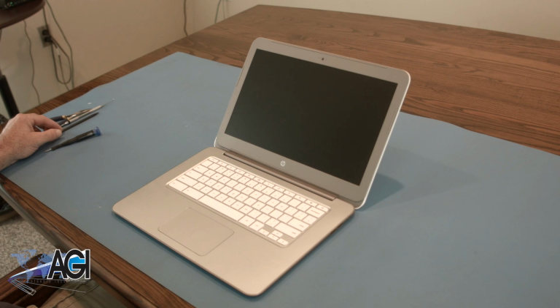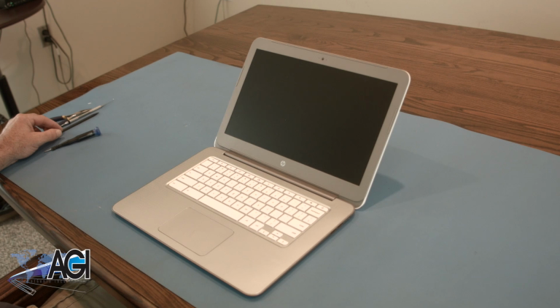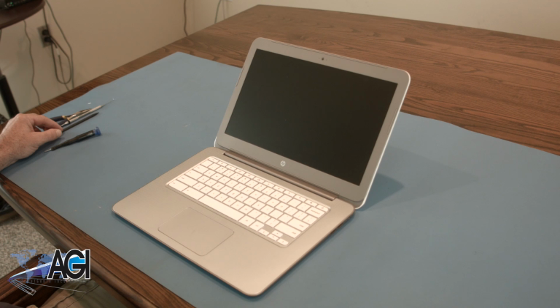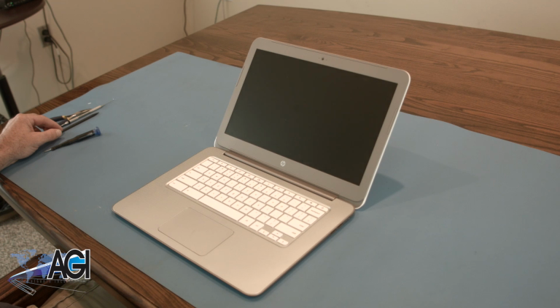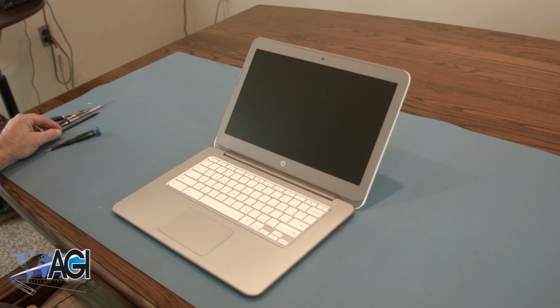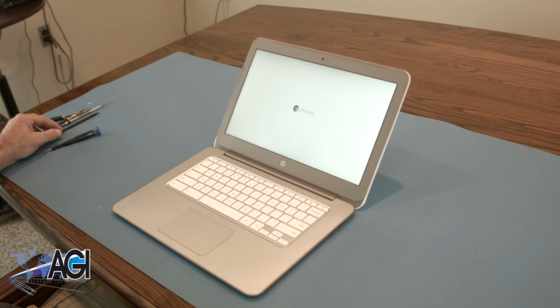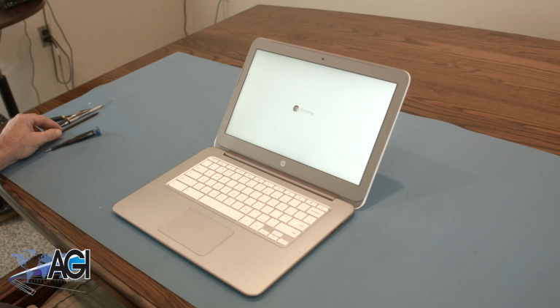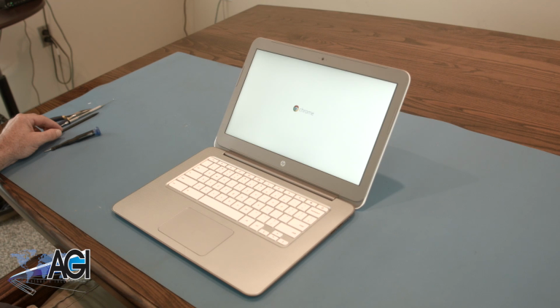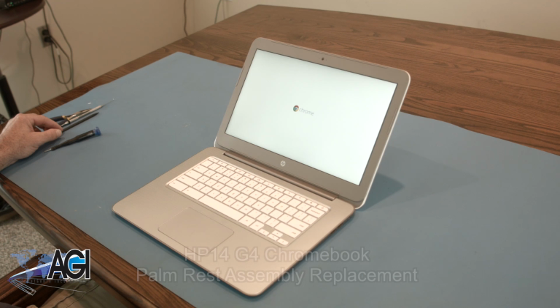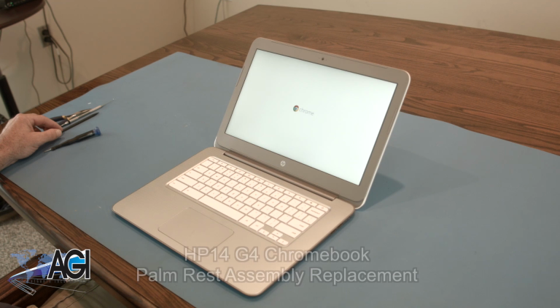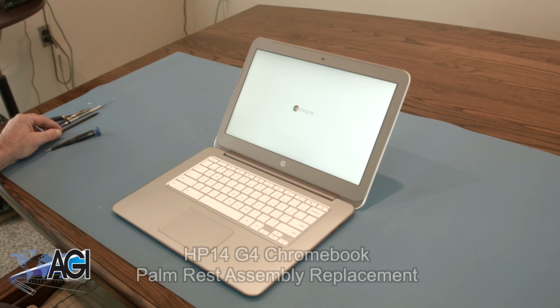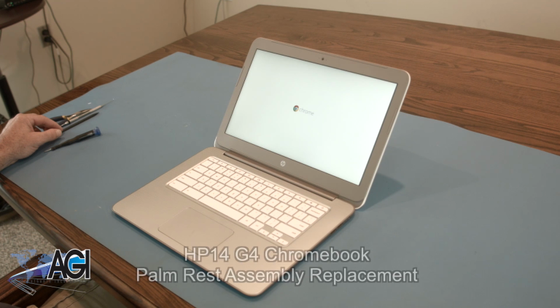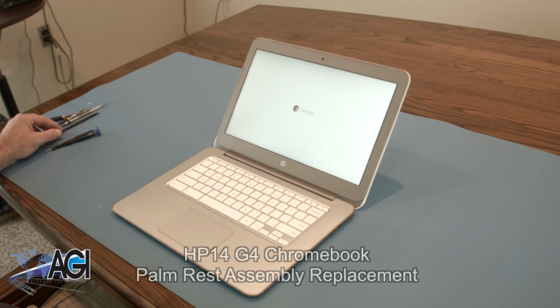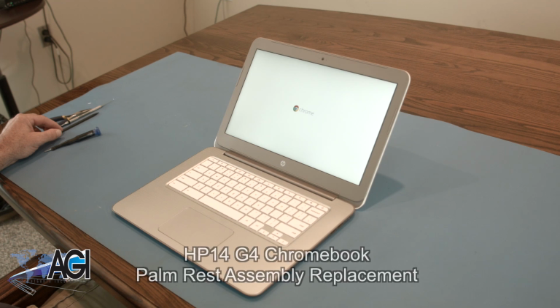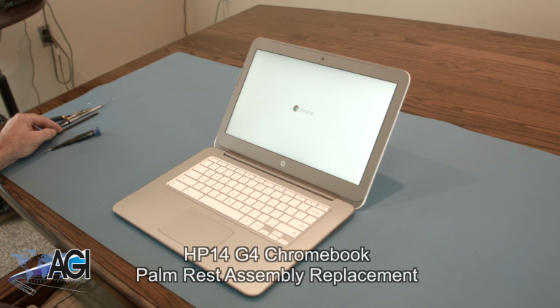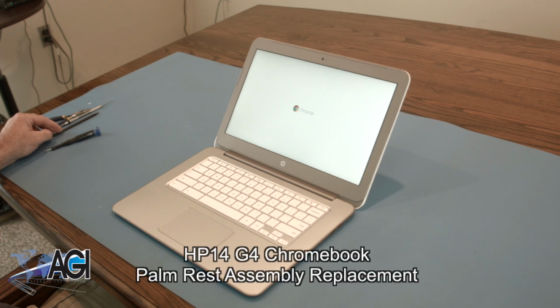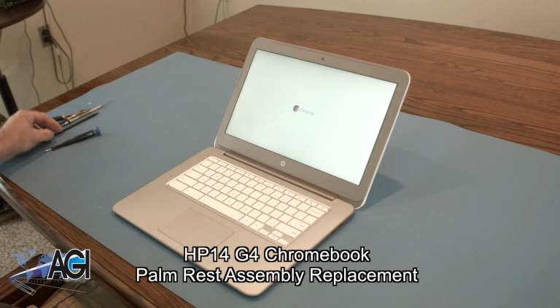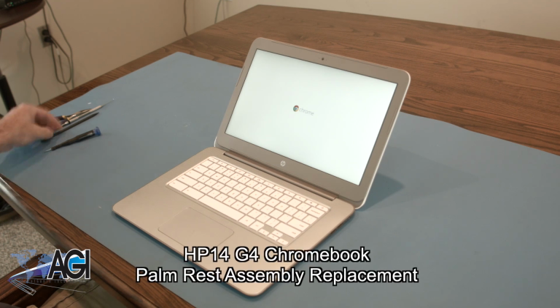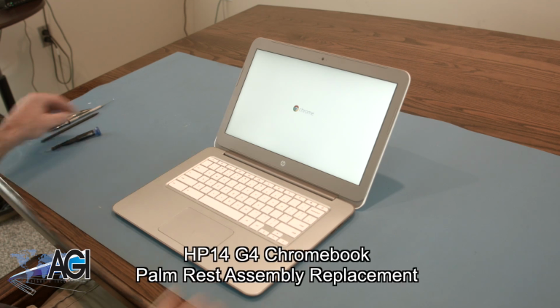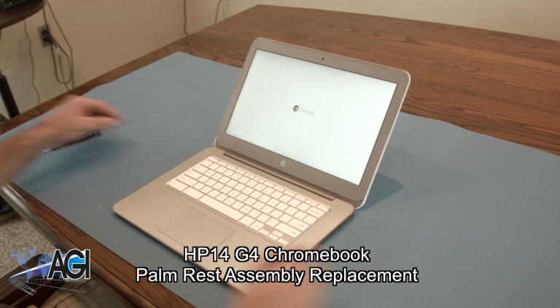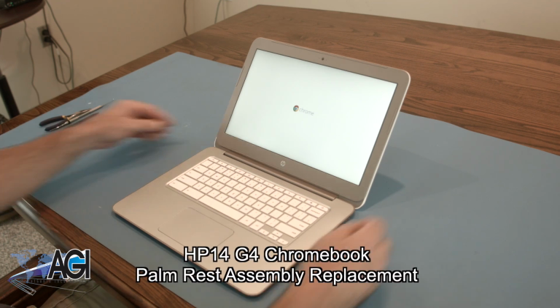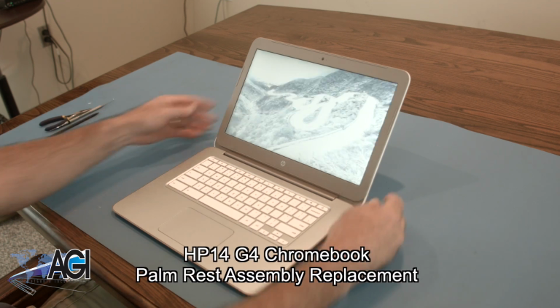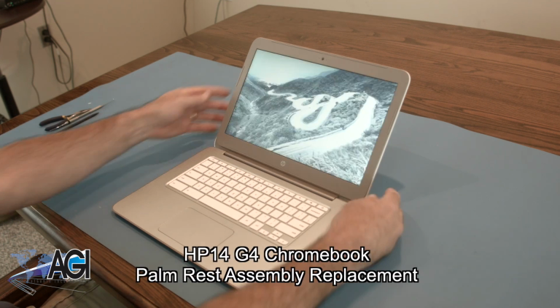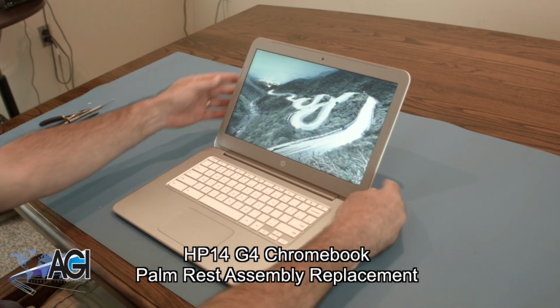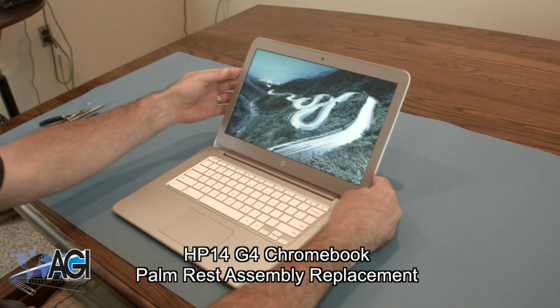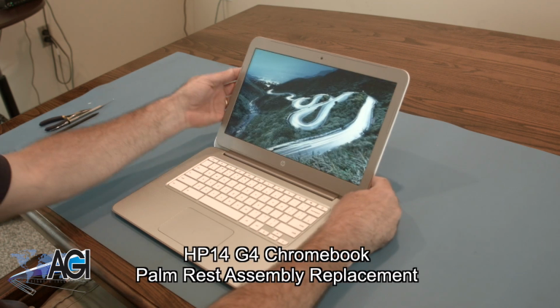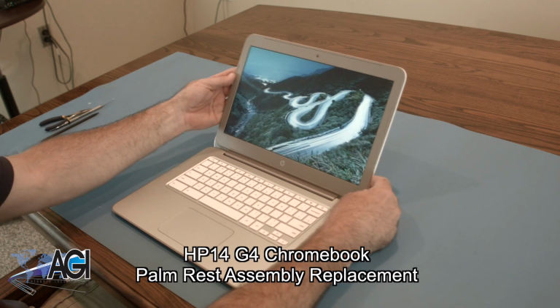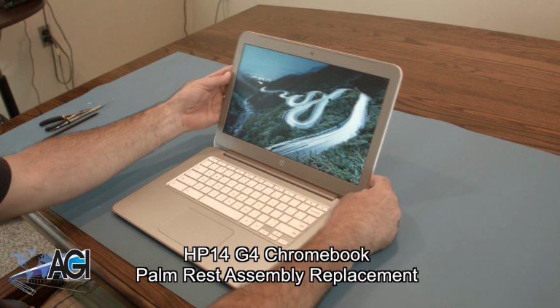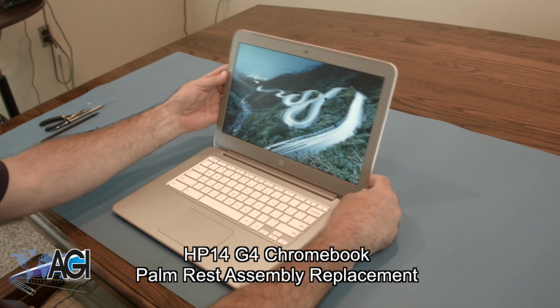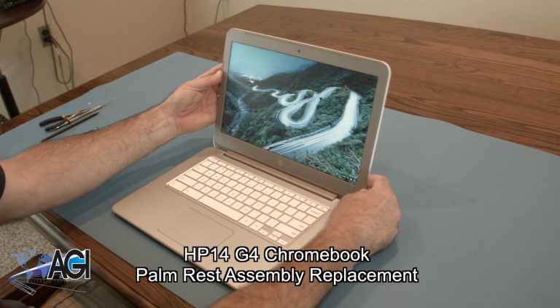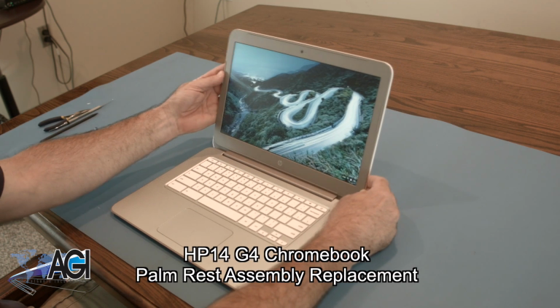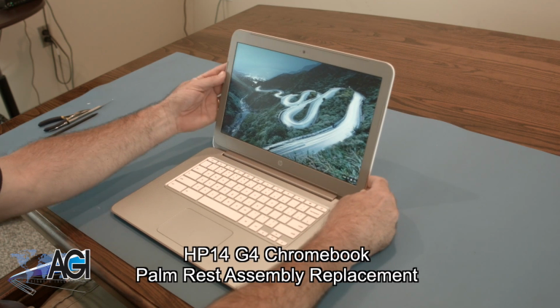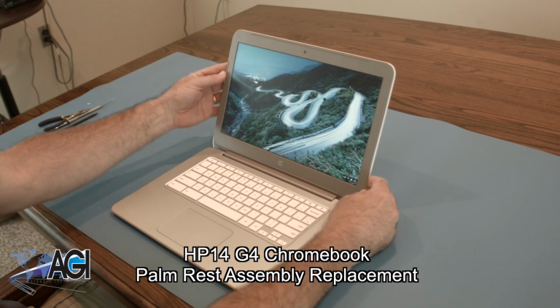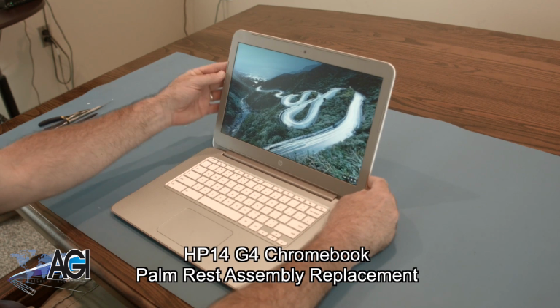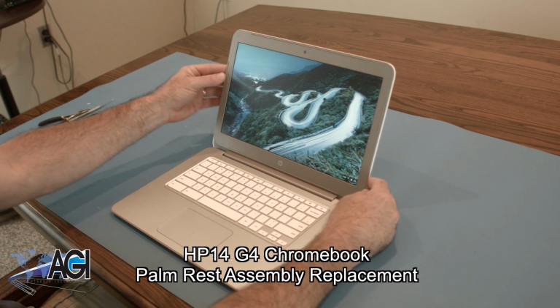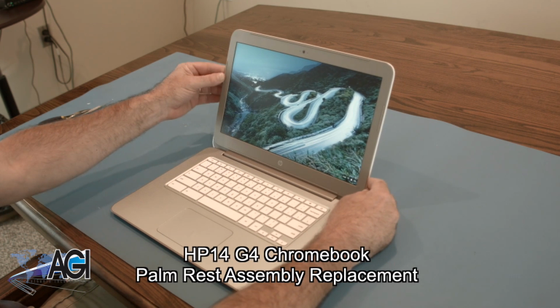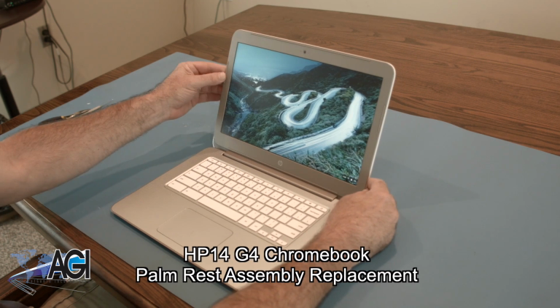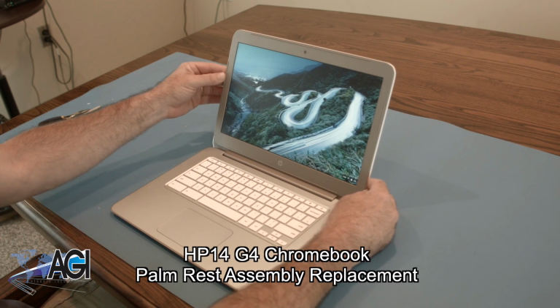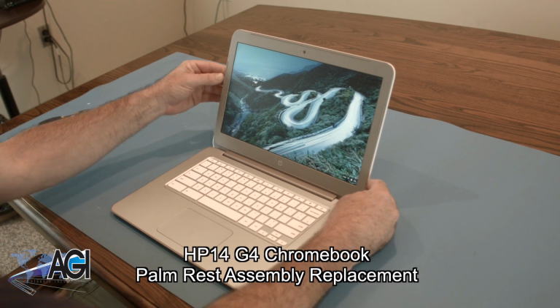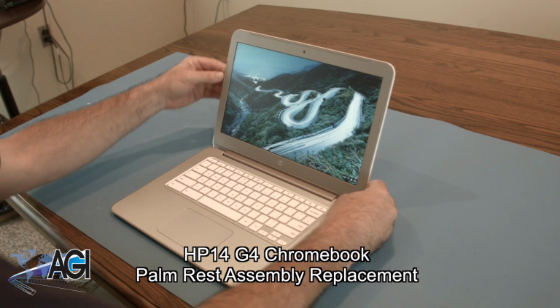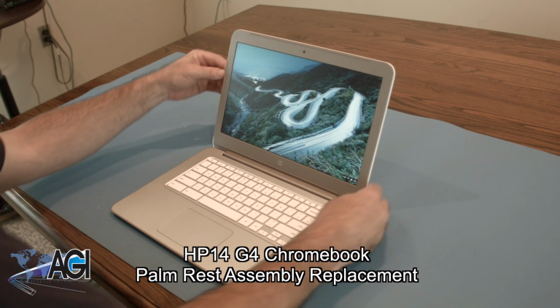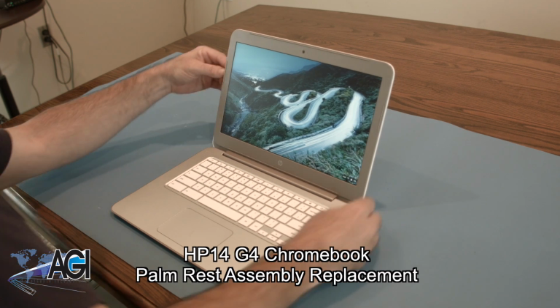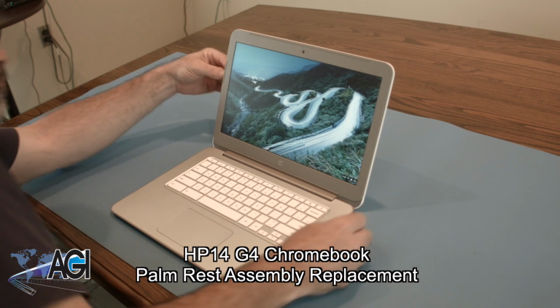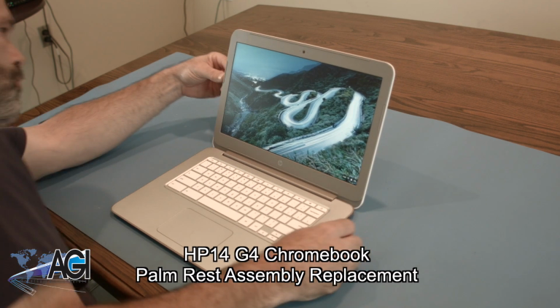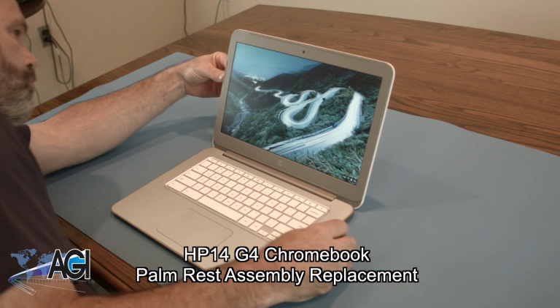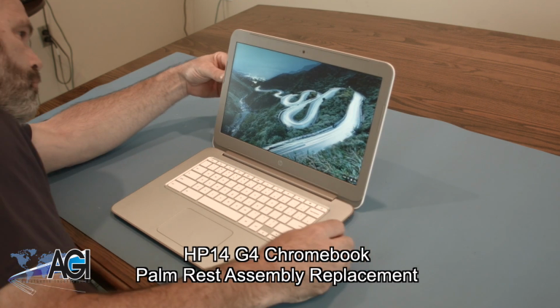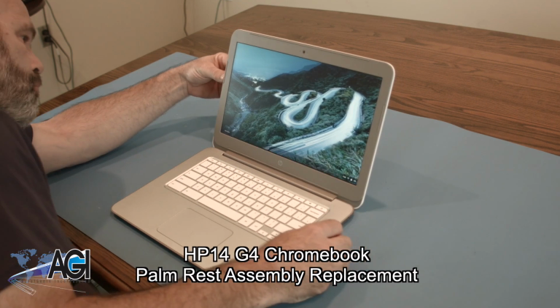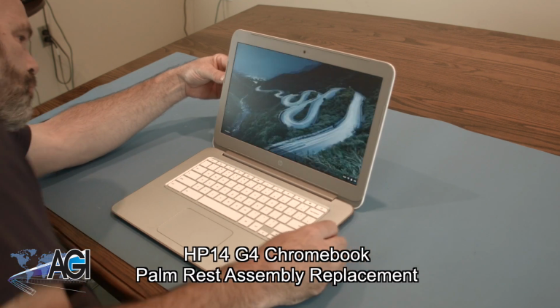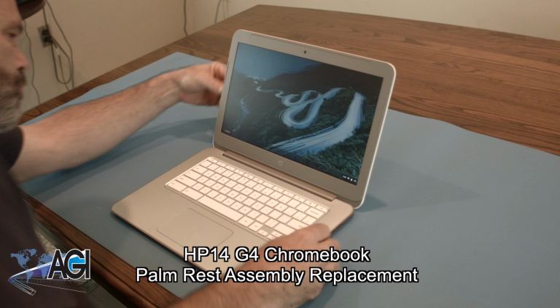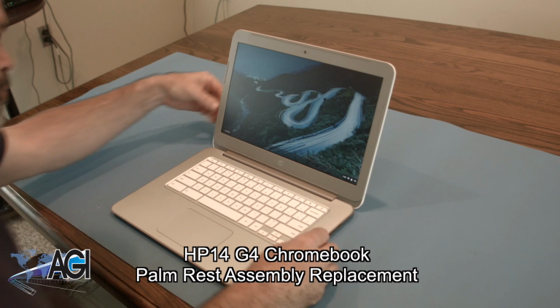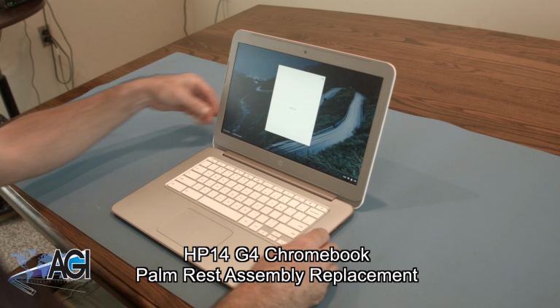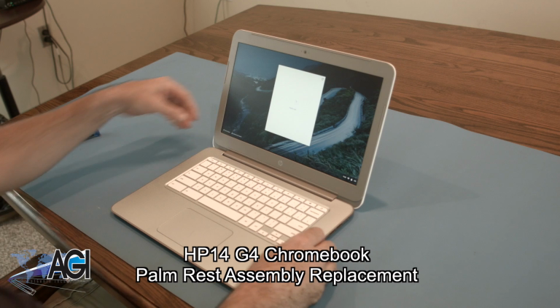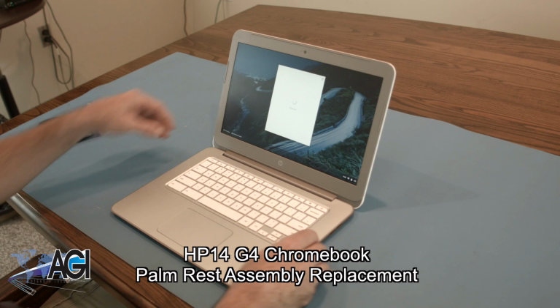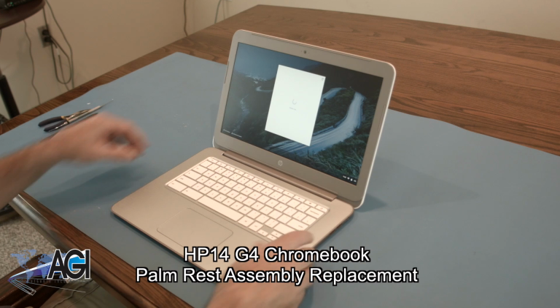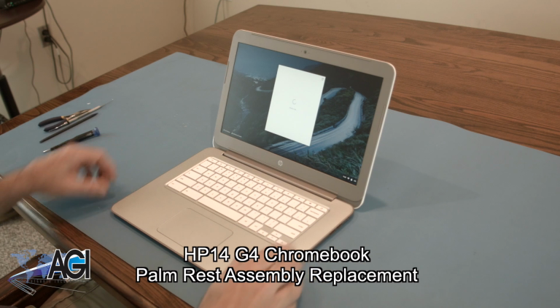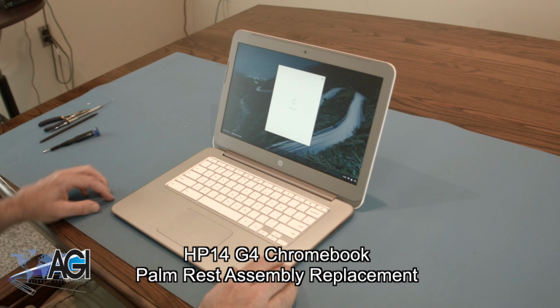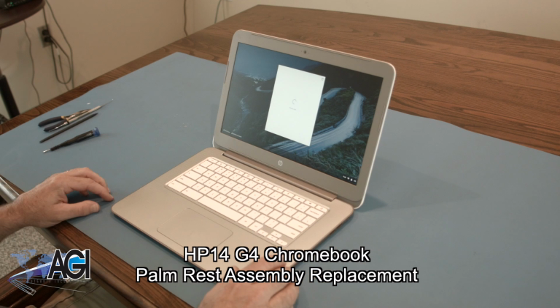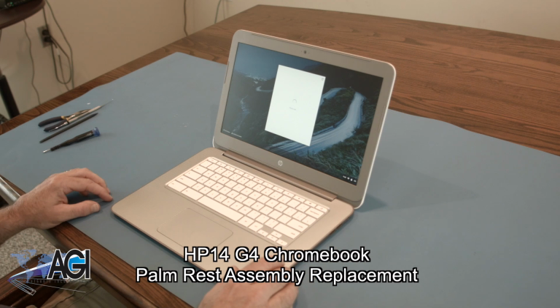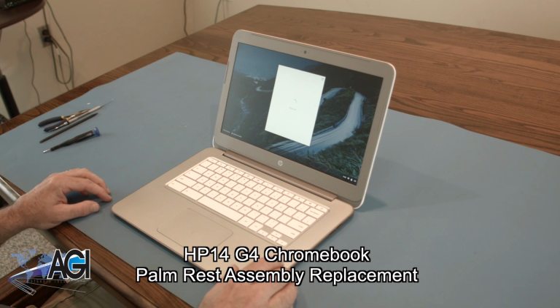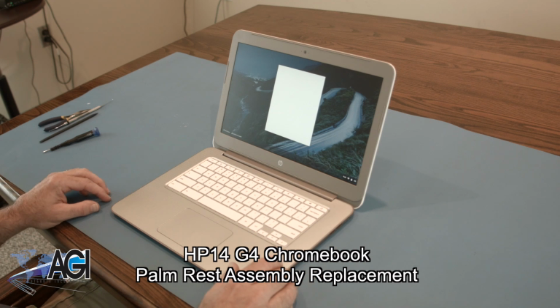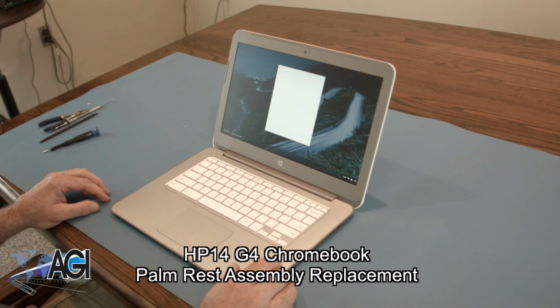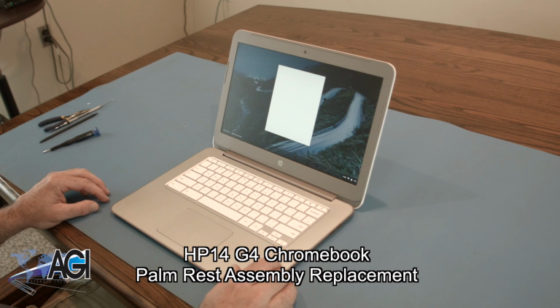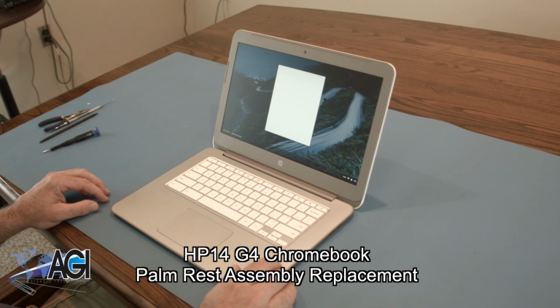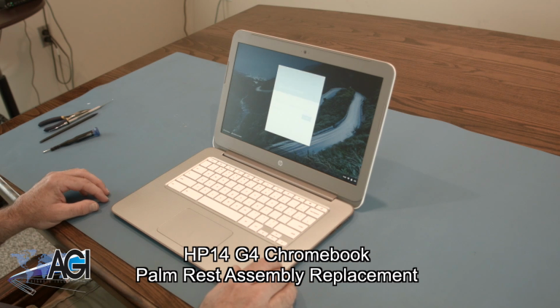Hello, today we'll be showing you how to replace the palm rest assembly on your HP 14 G4 Chromebook.